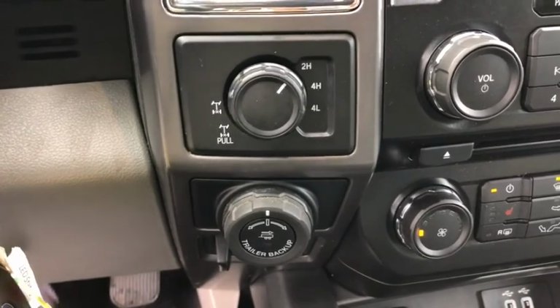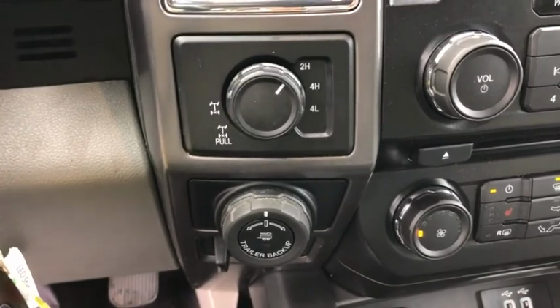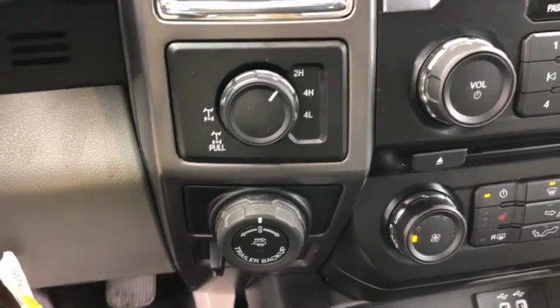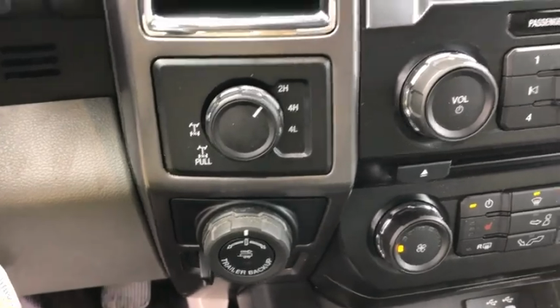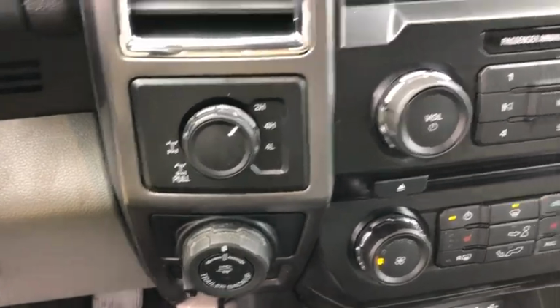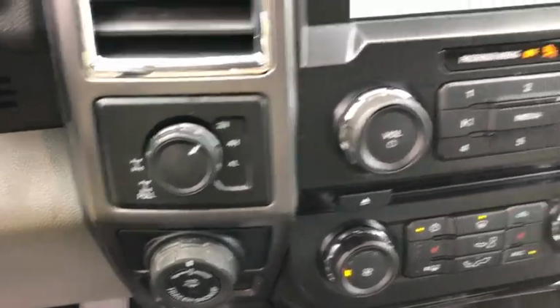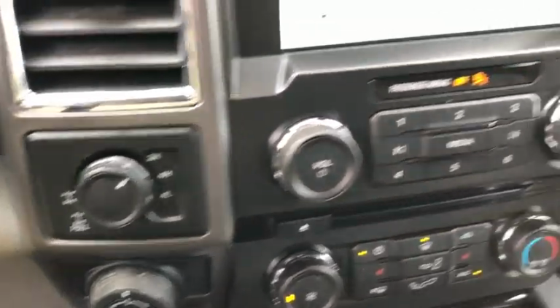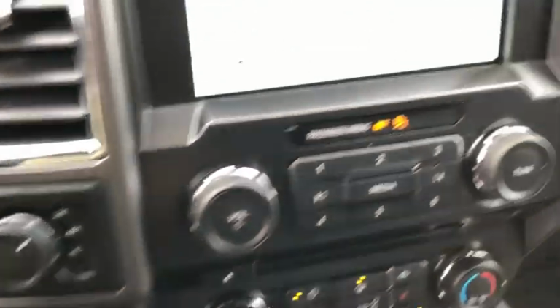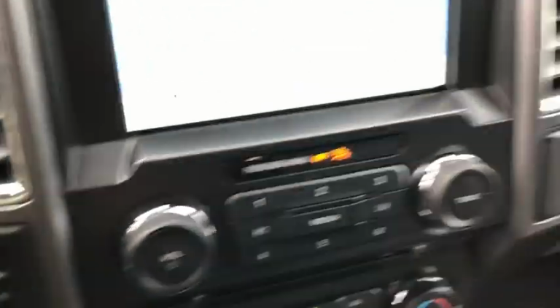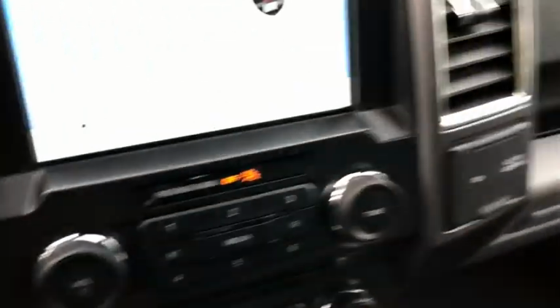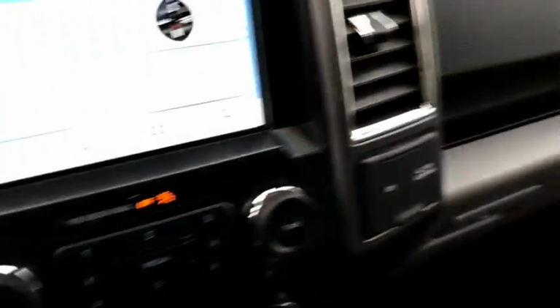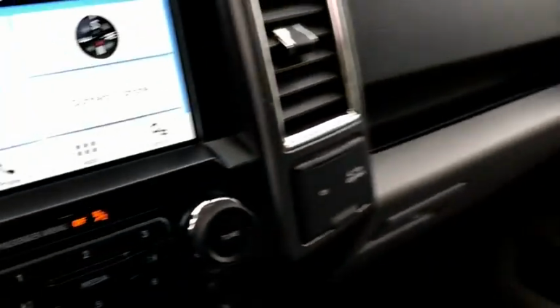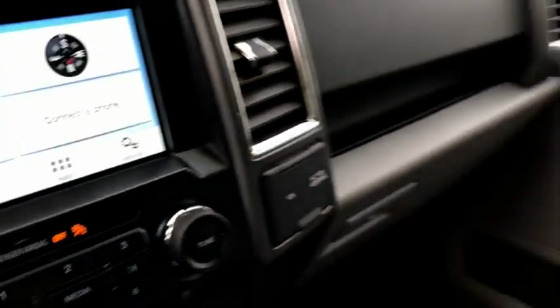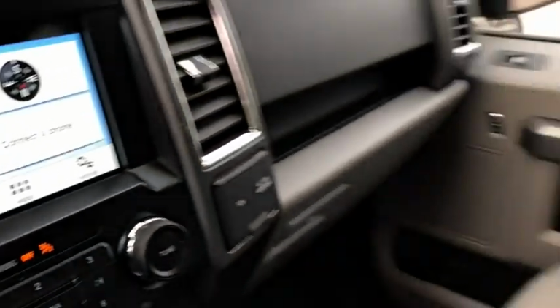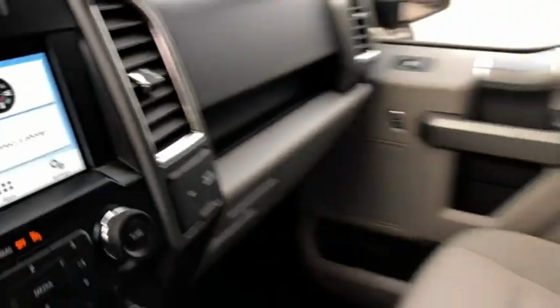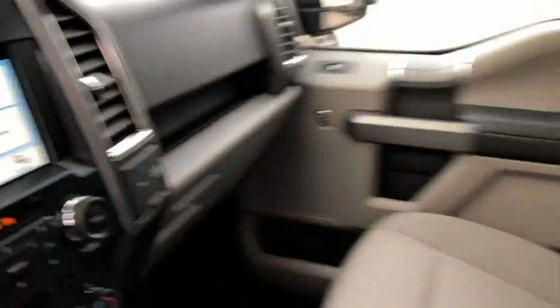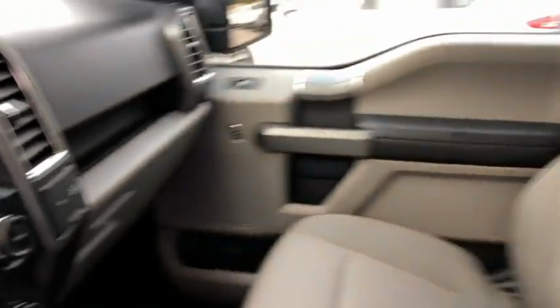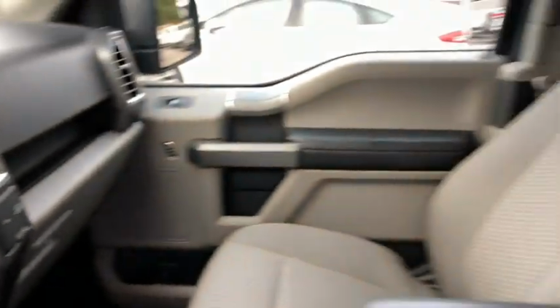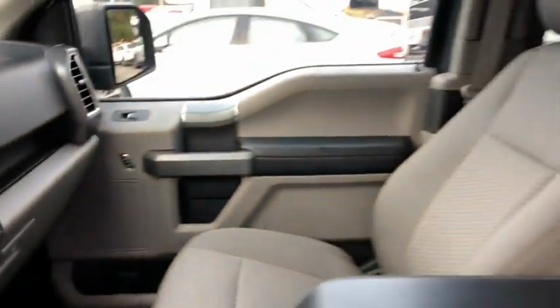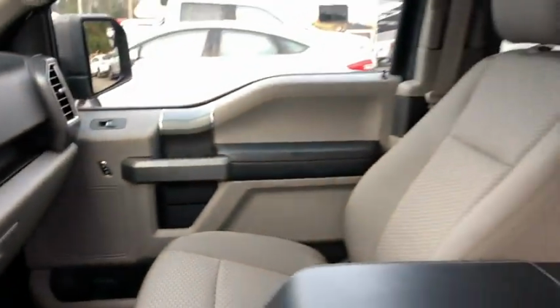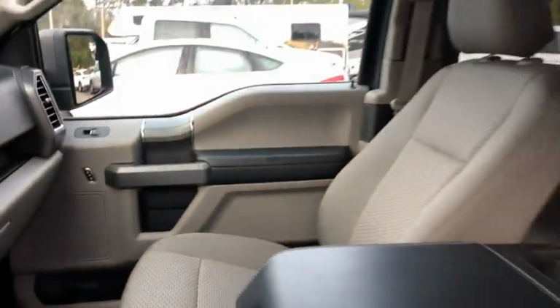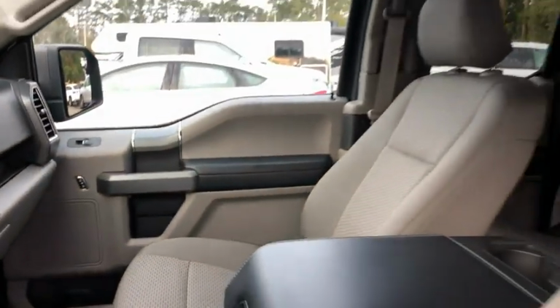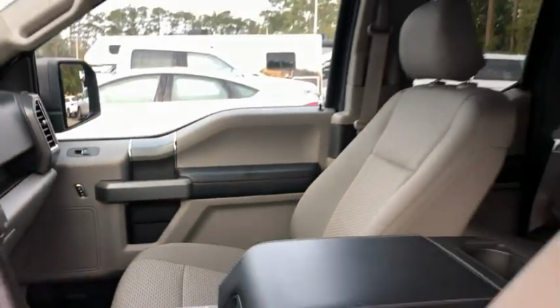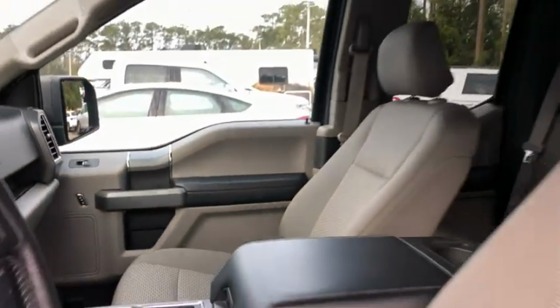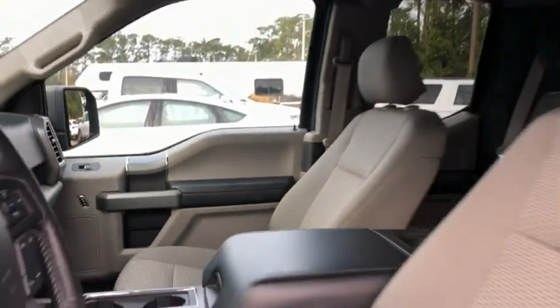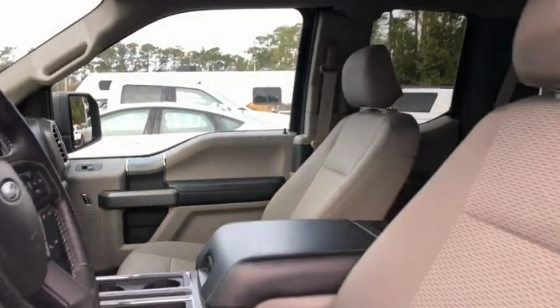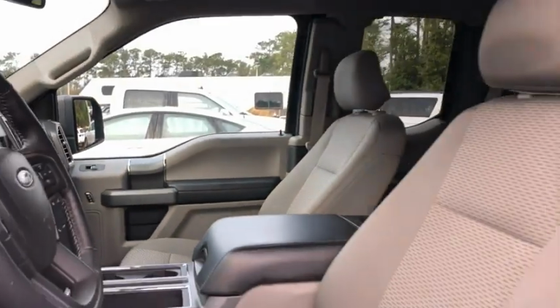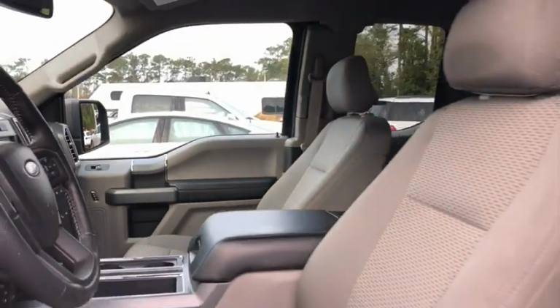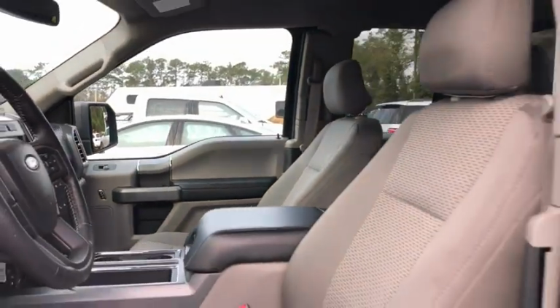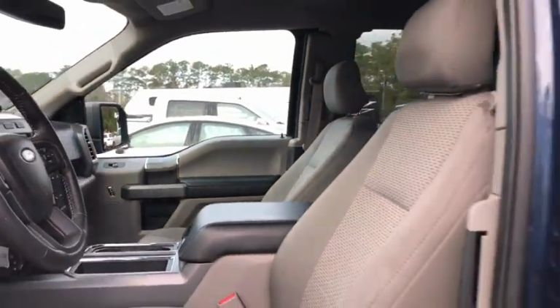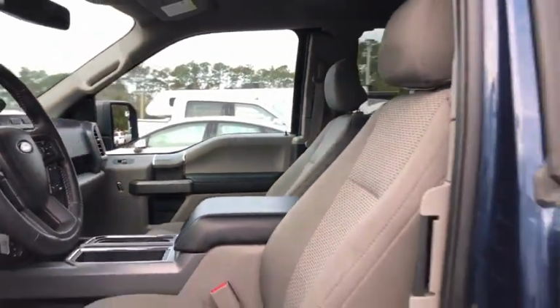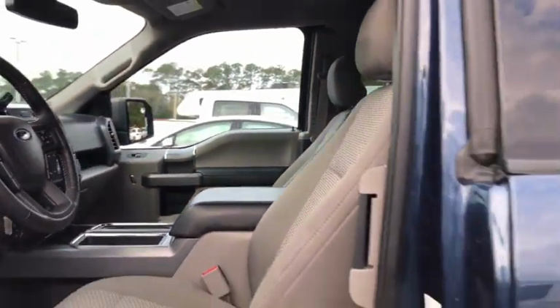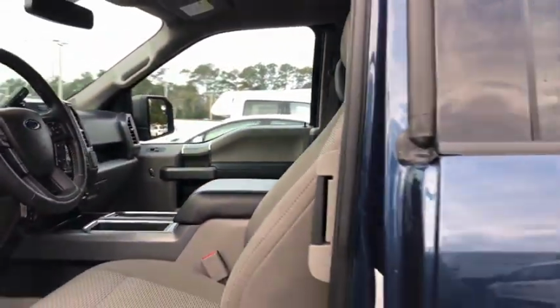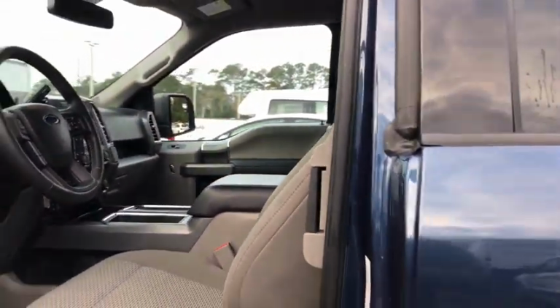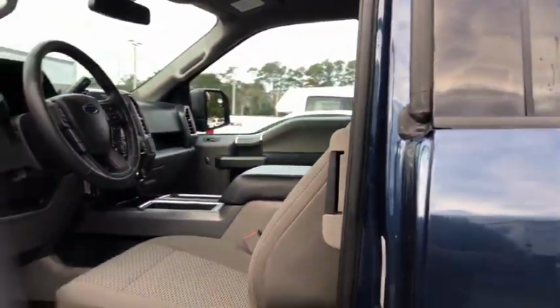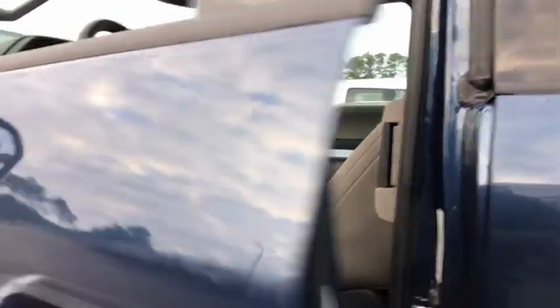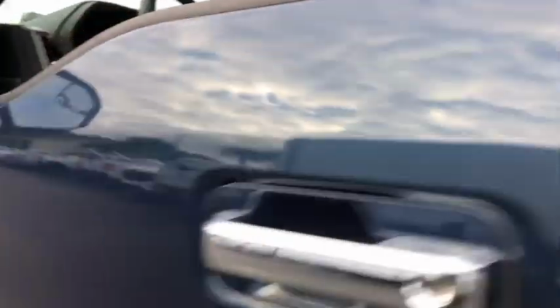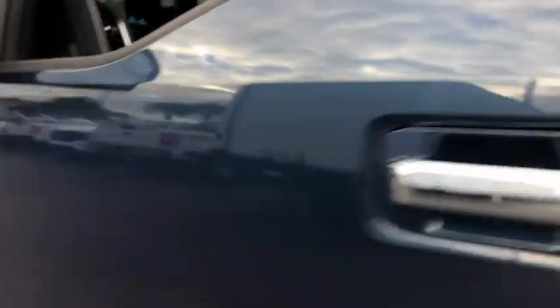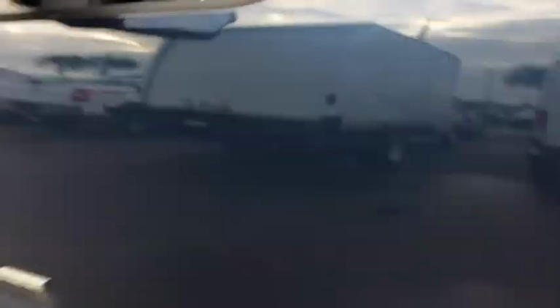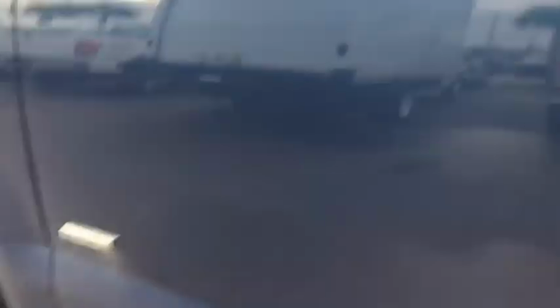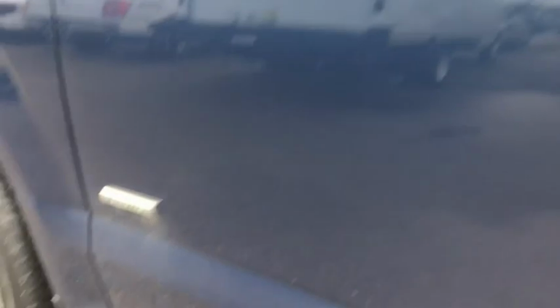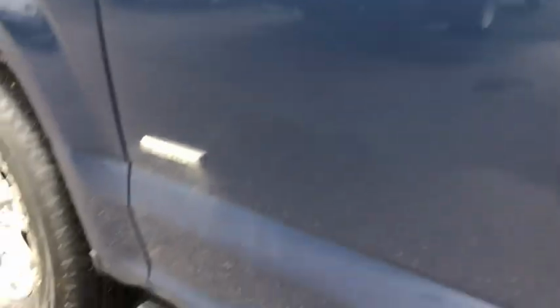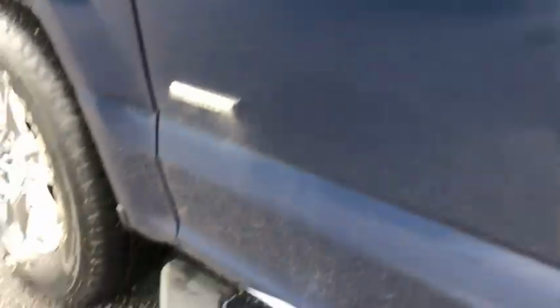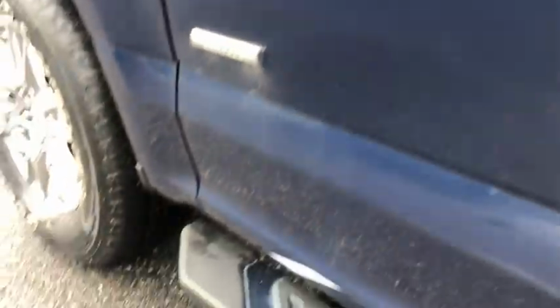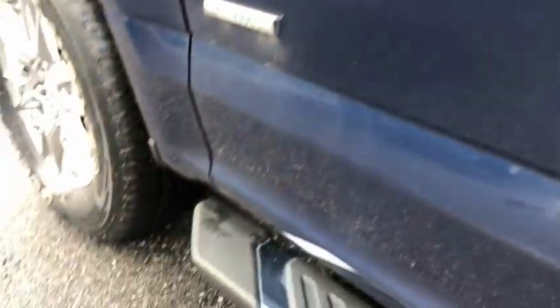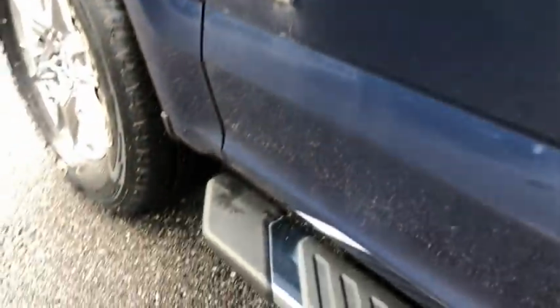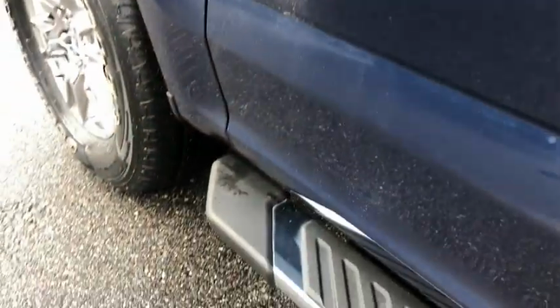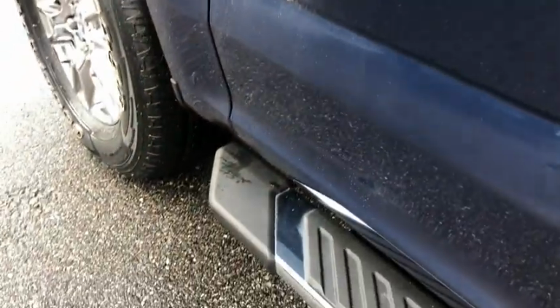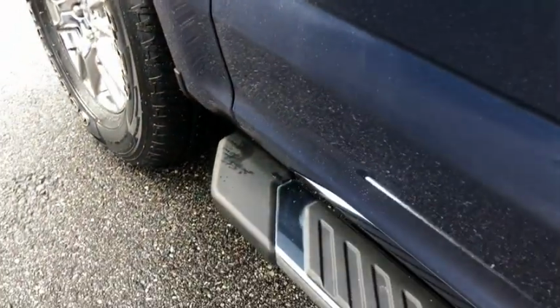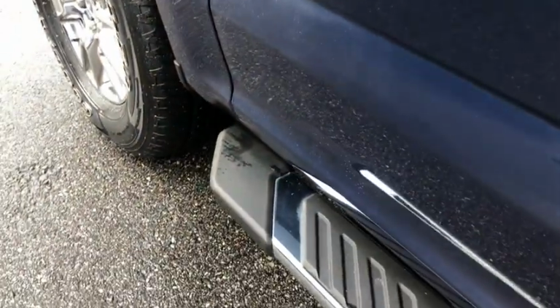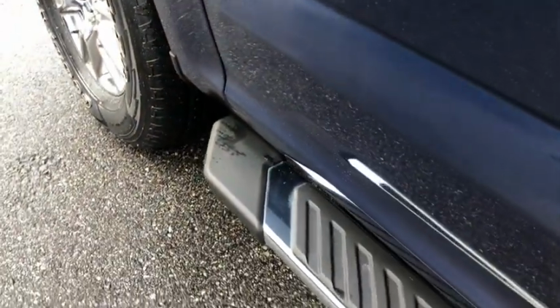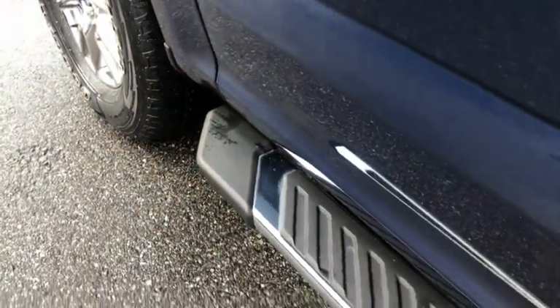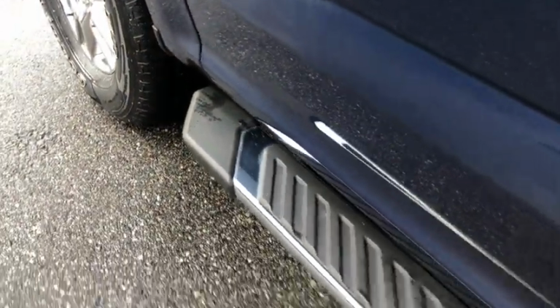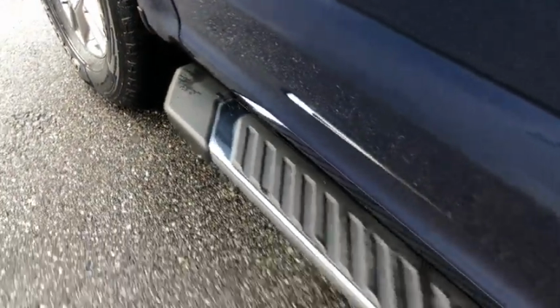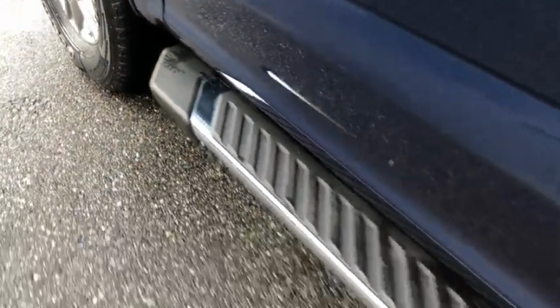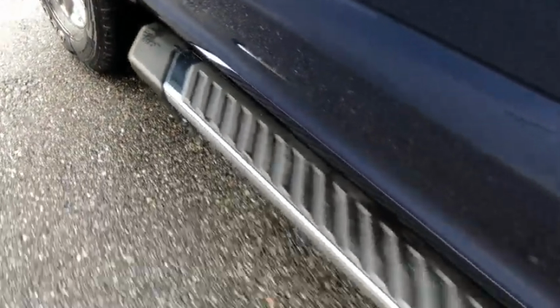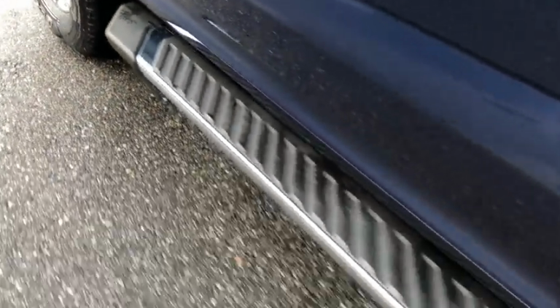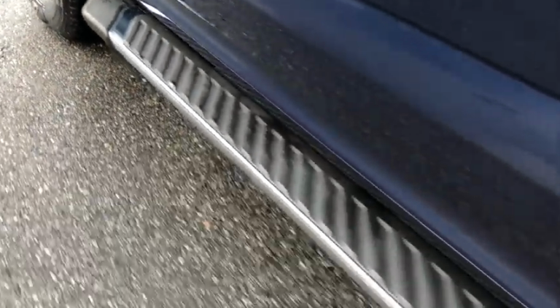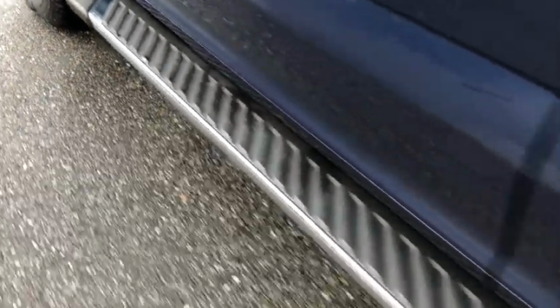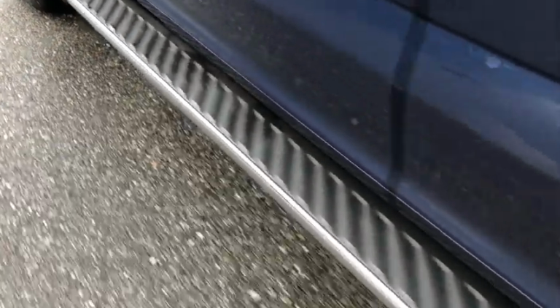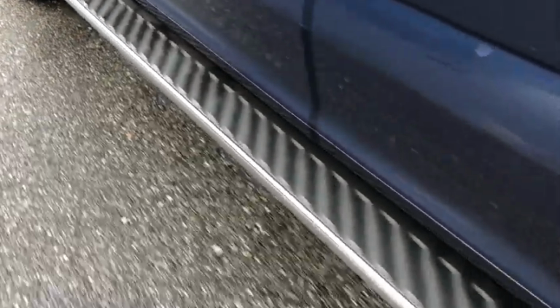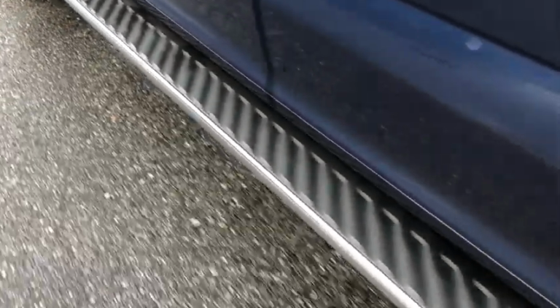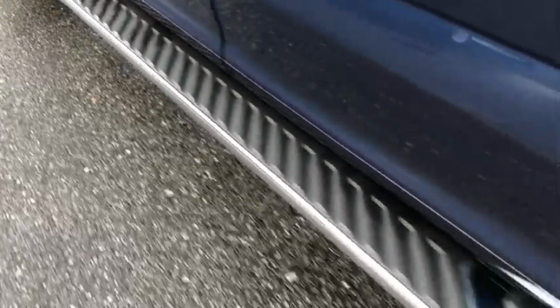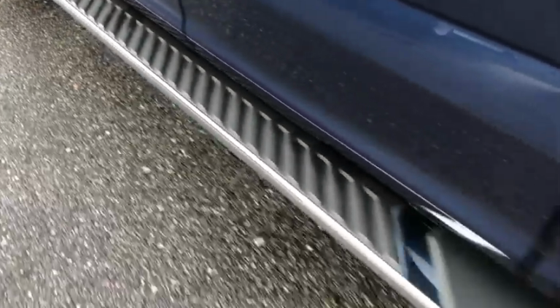Drive it to the Azure F-150. See you then.